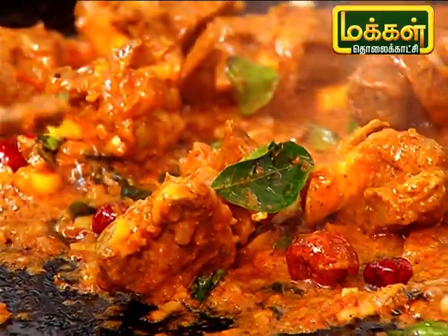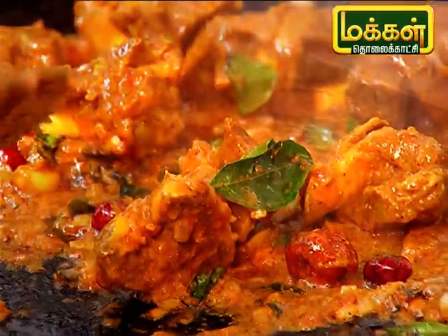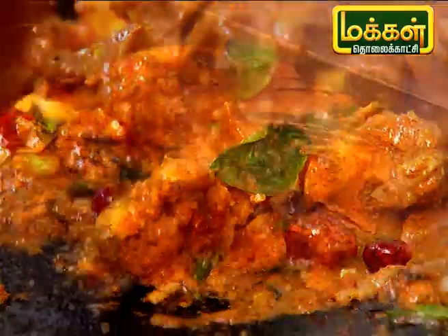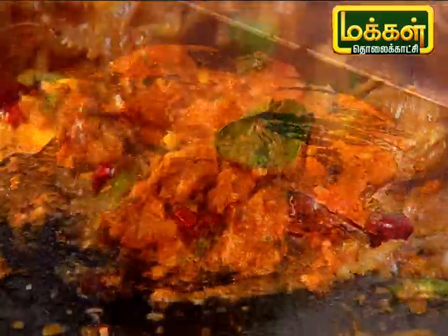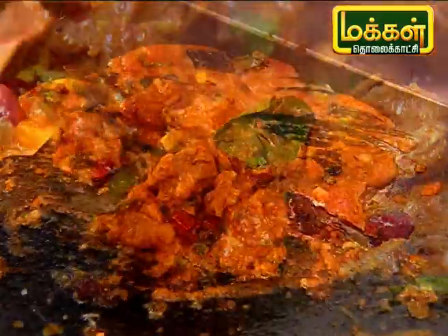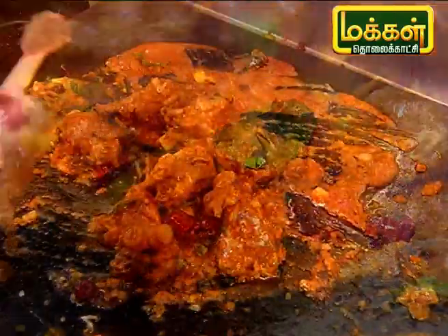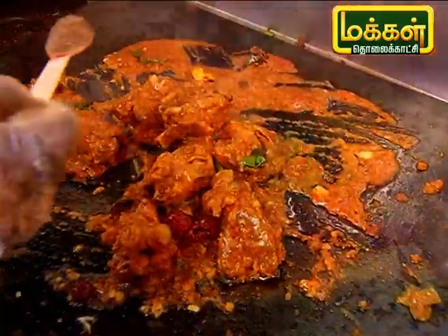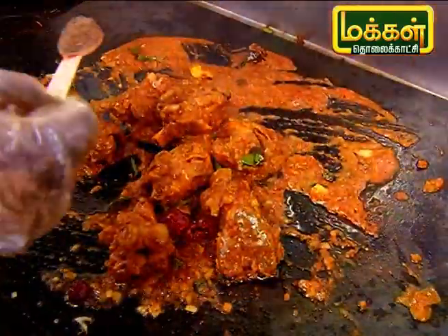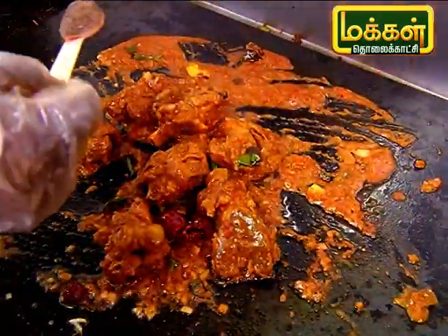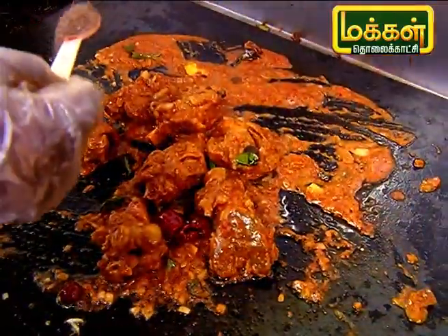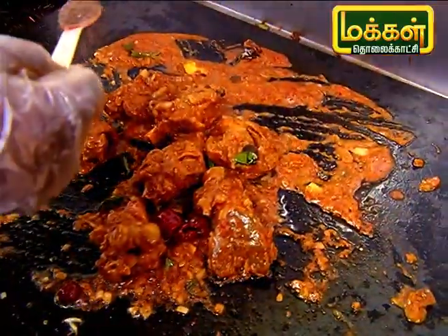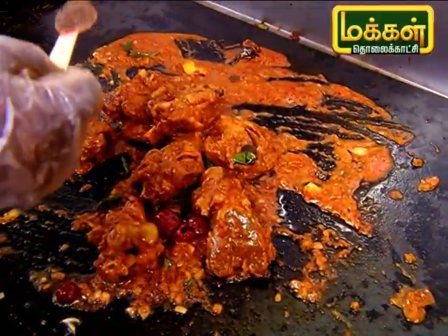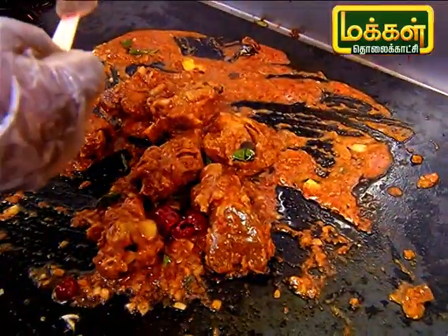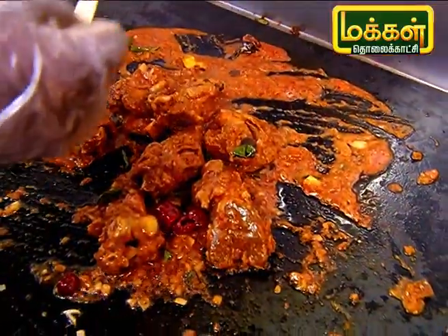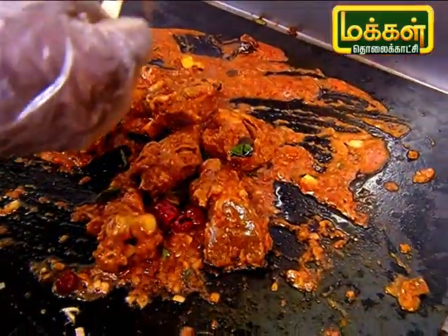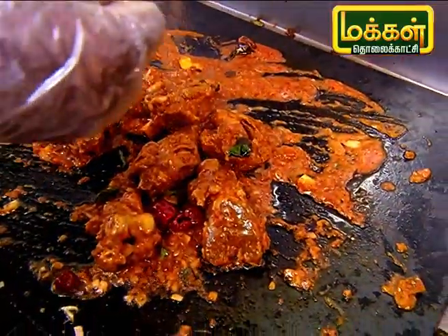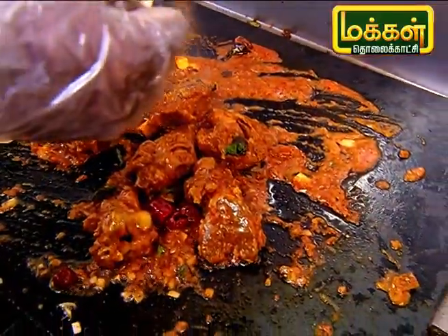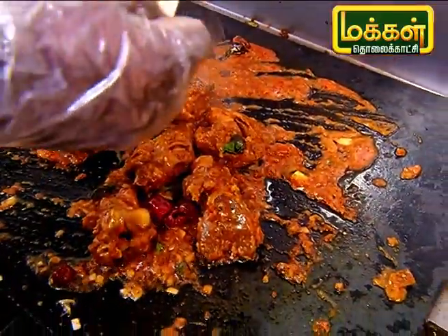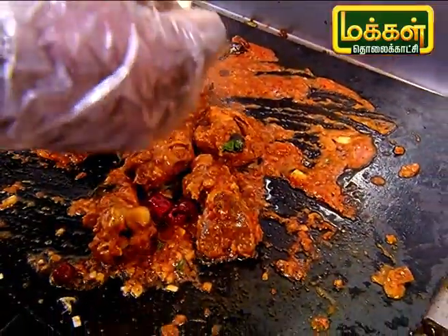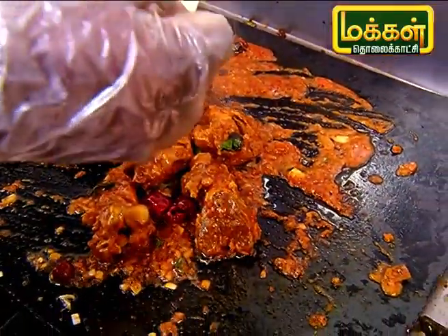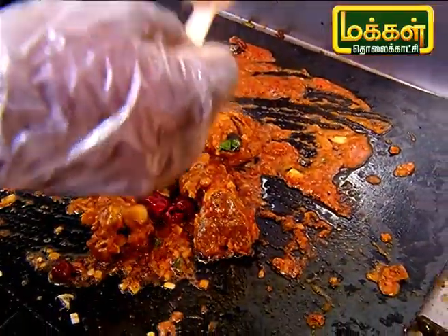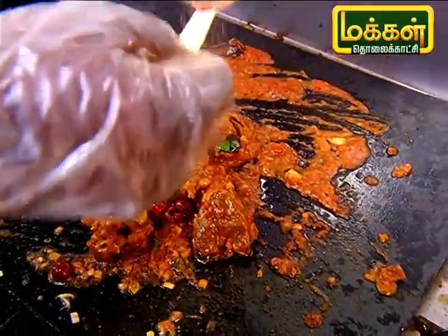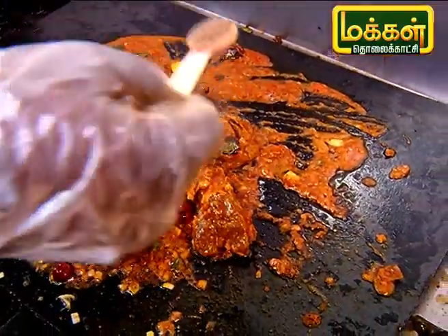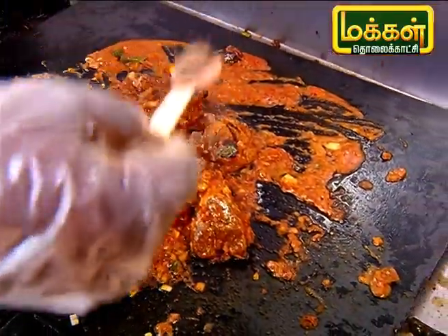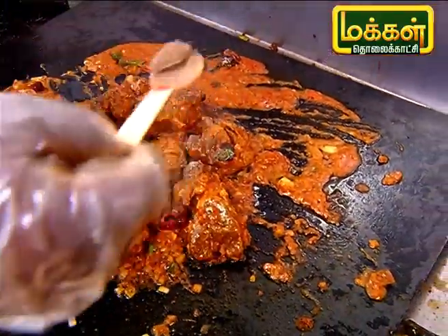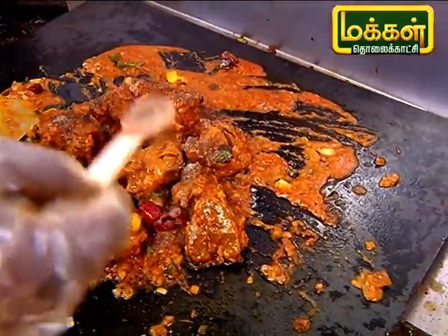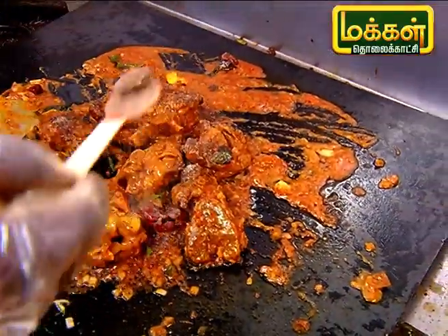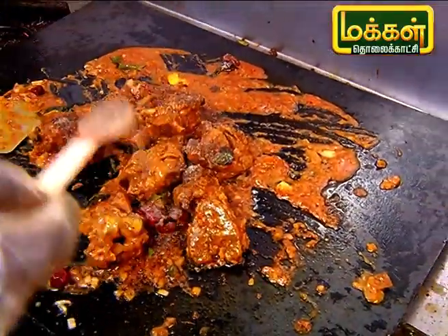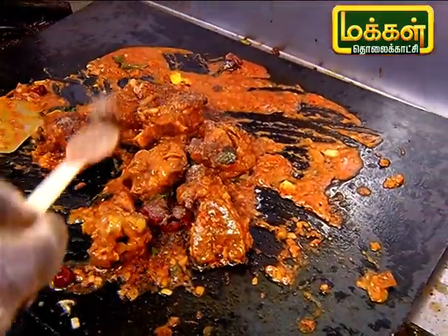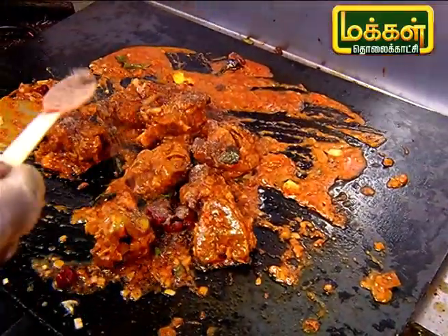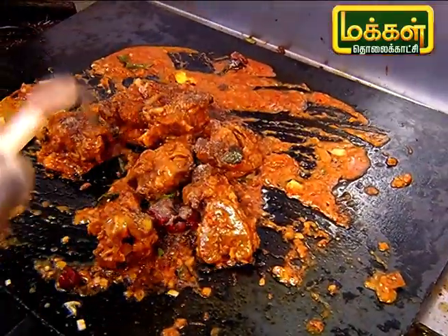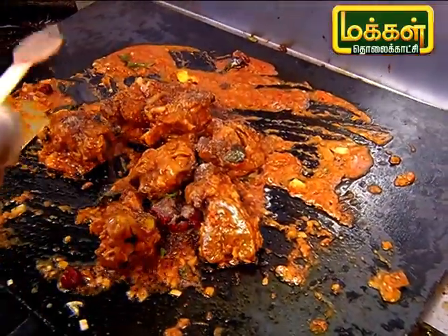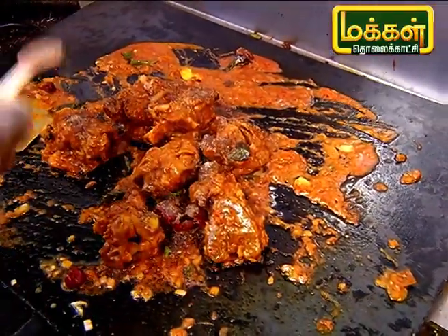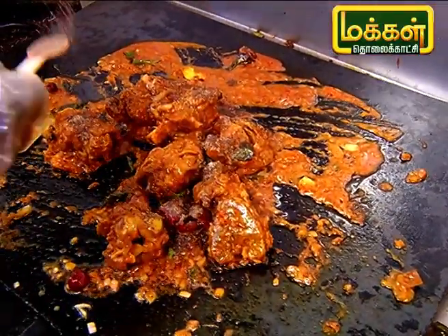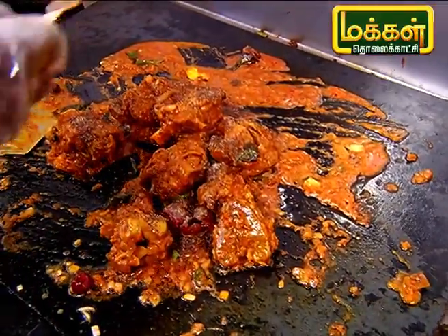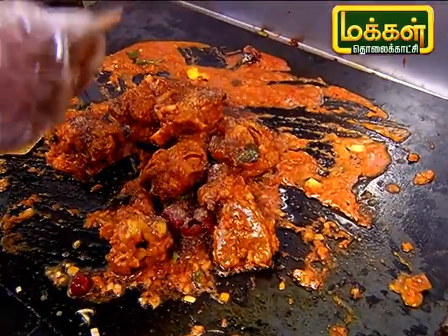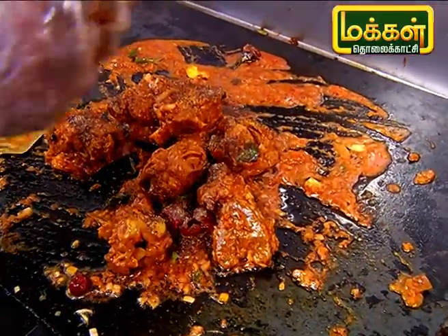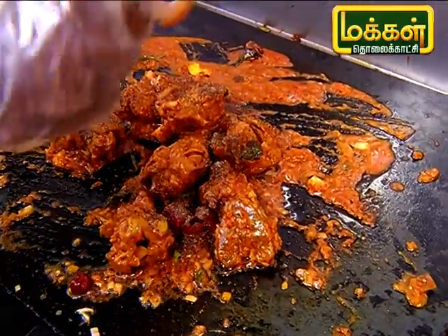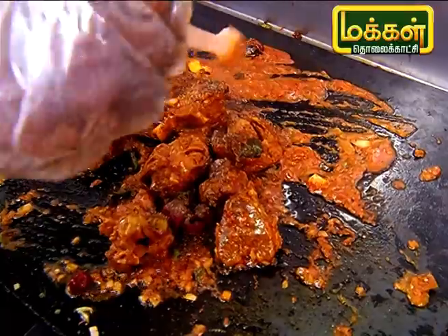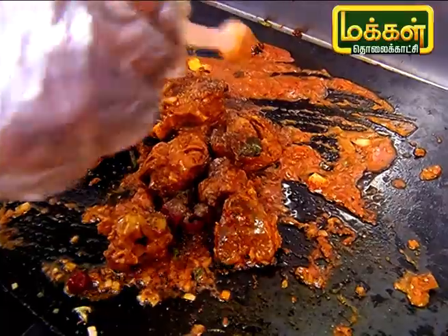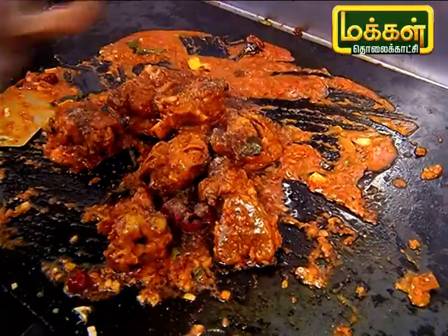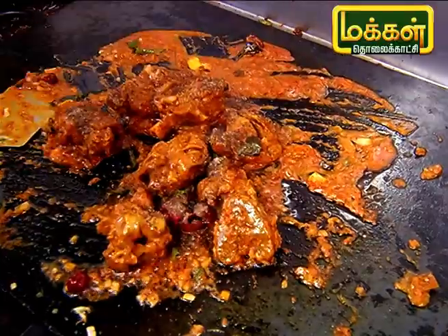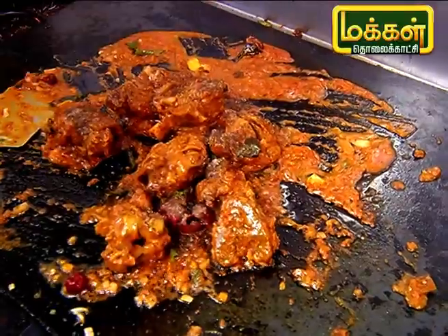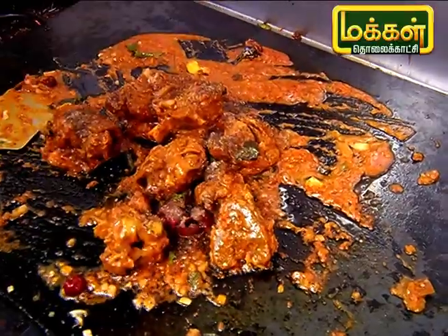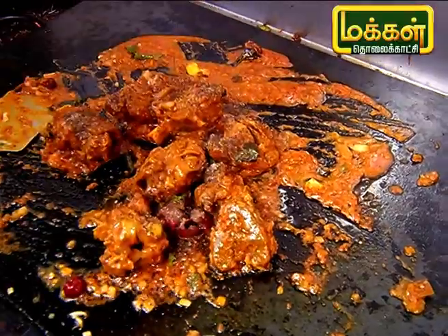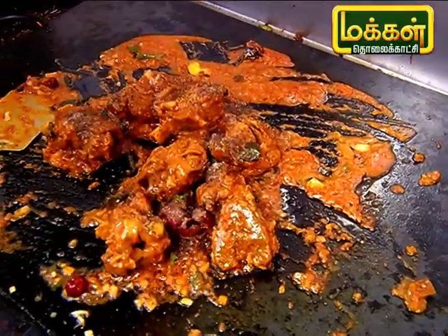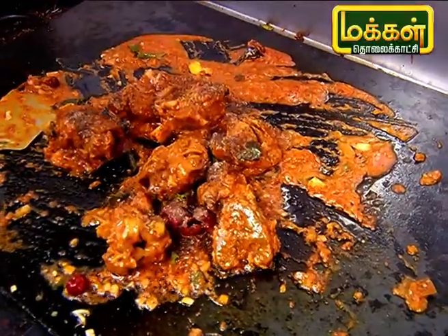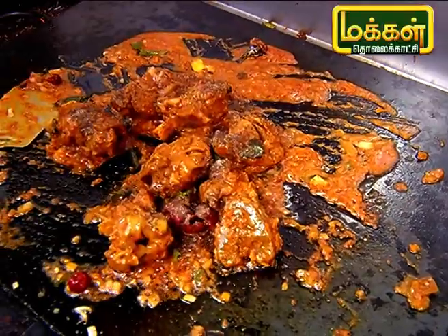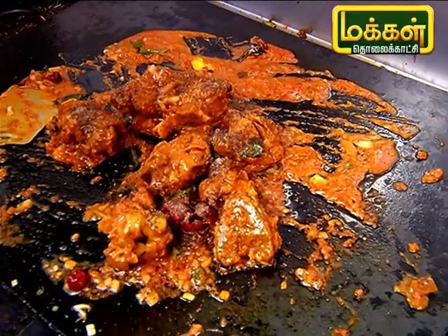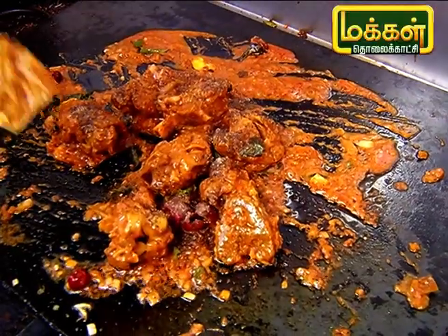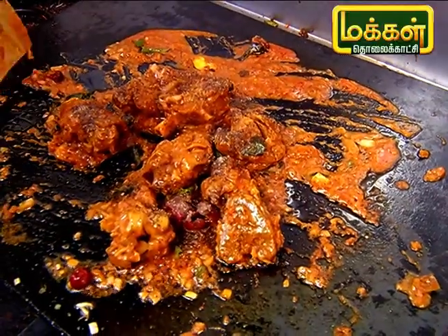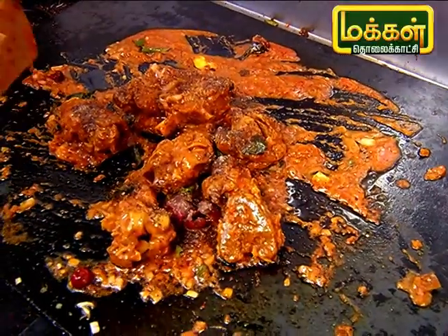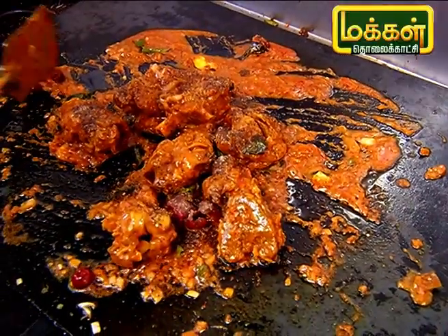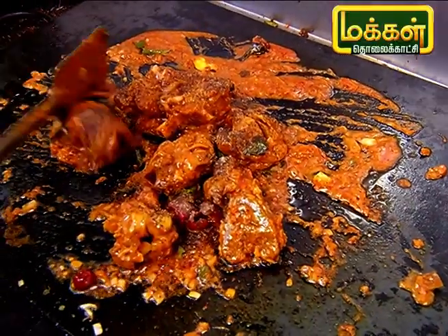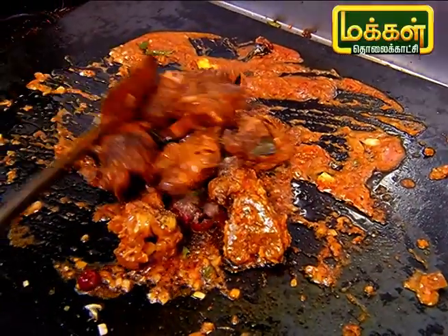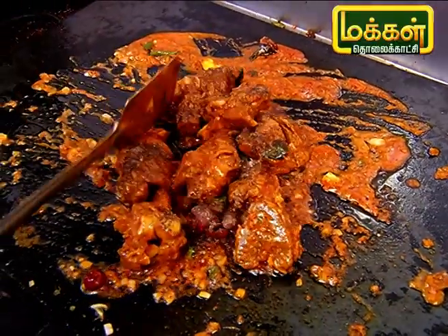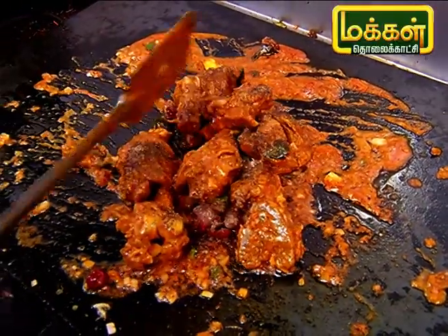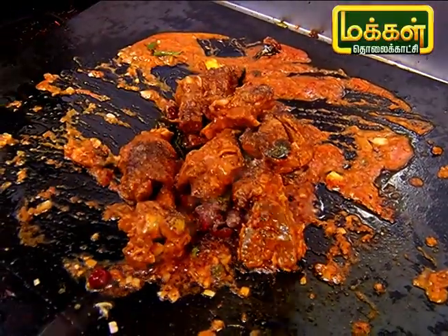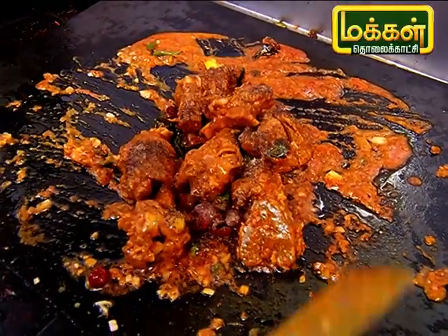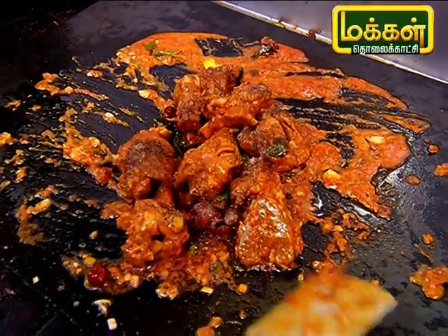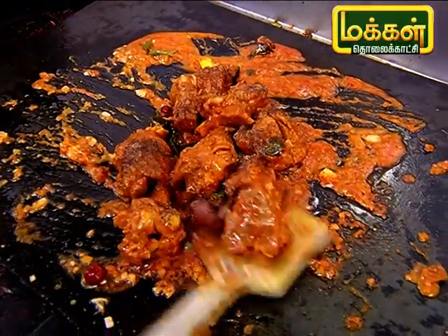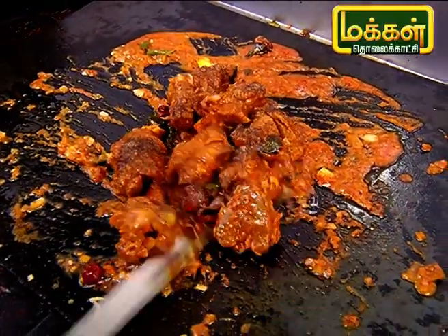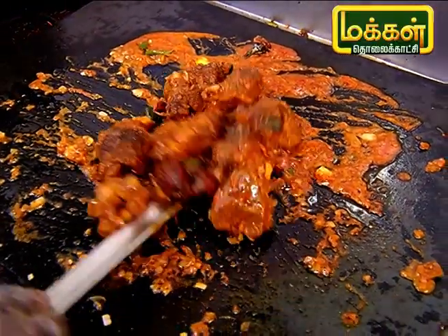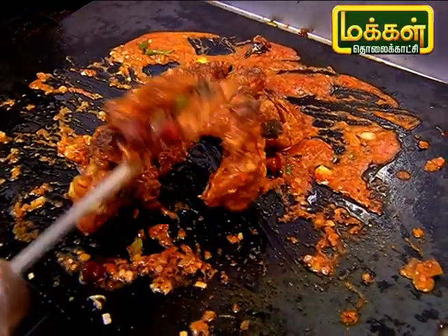Let's put the pepper in the pan. Put it in a bowl.